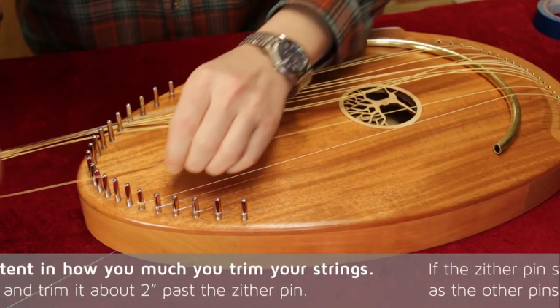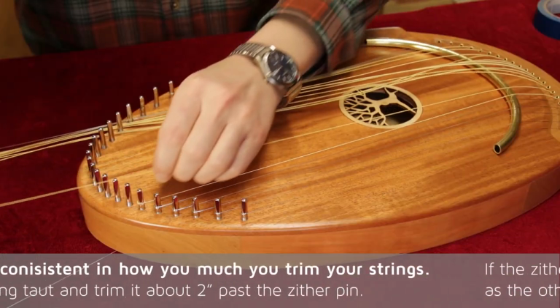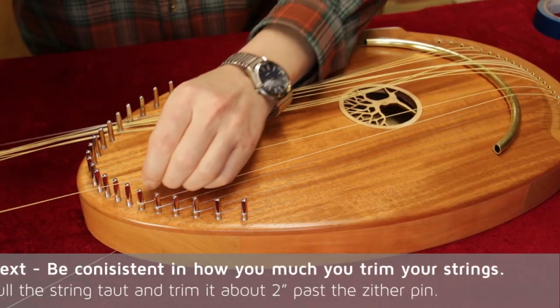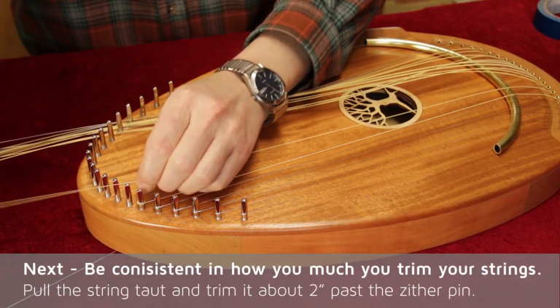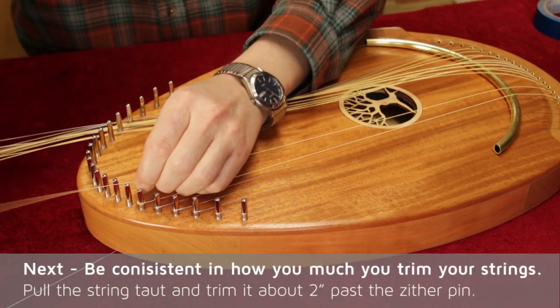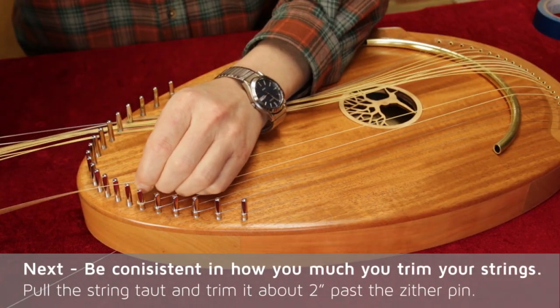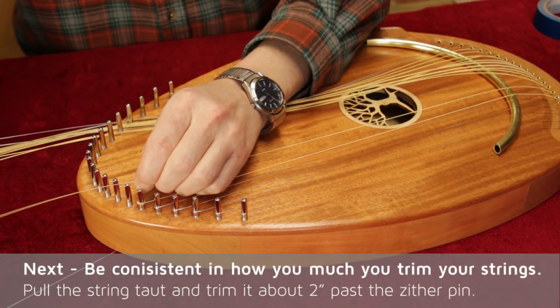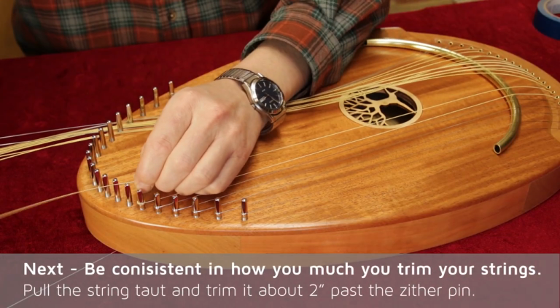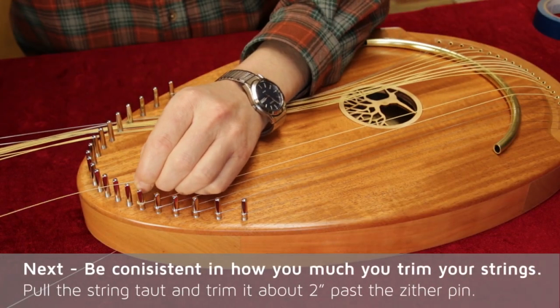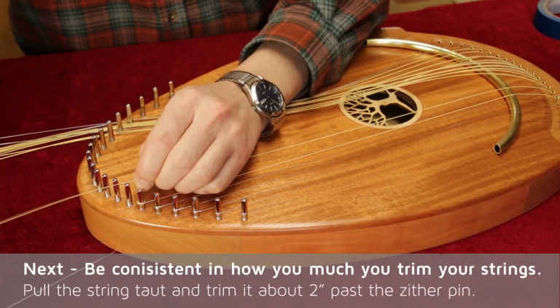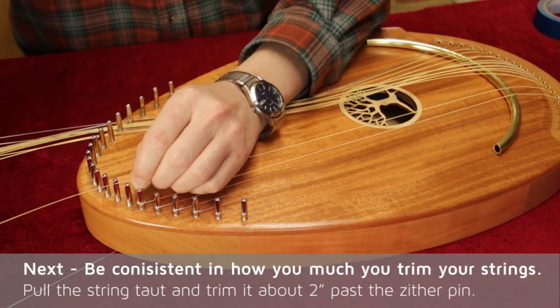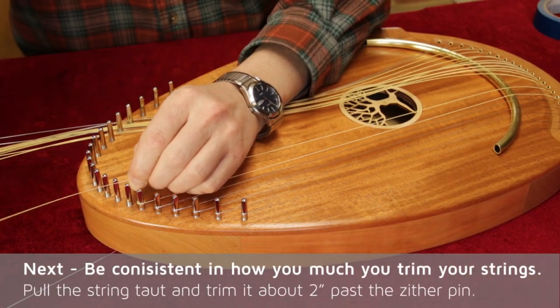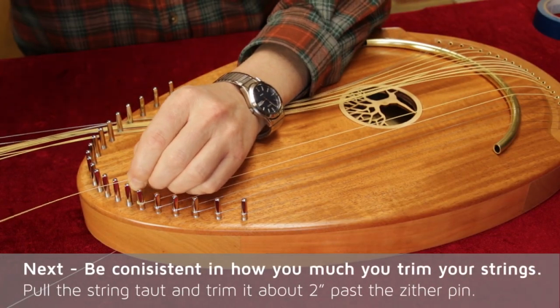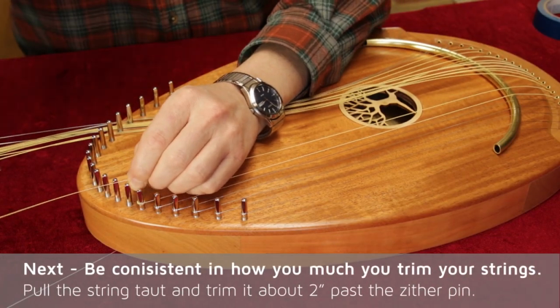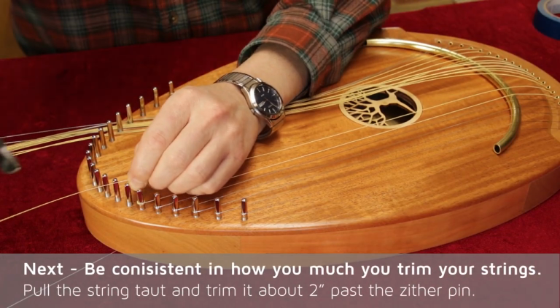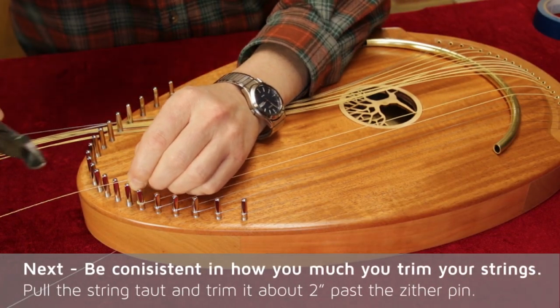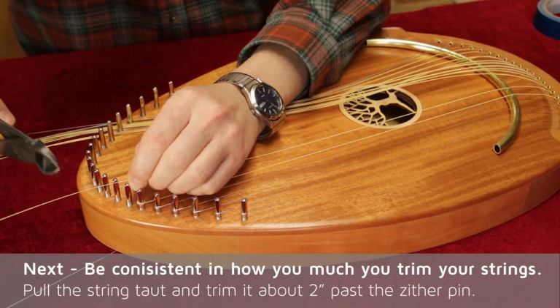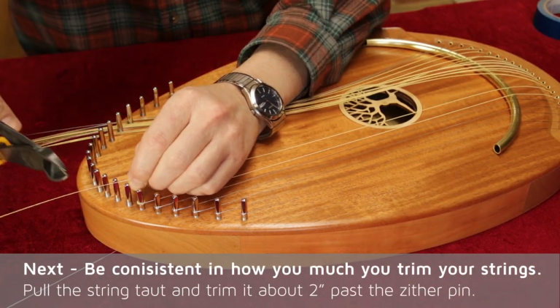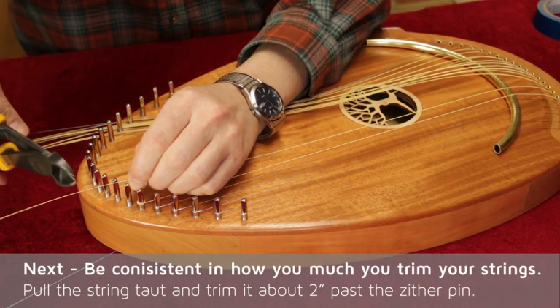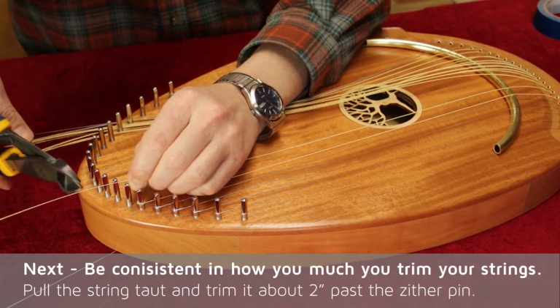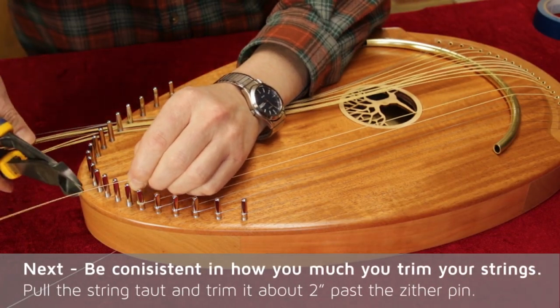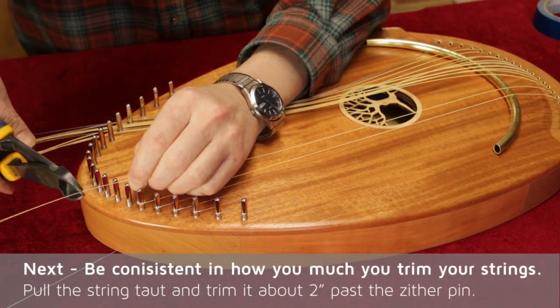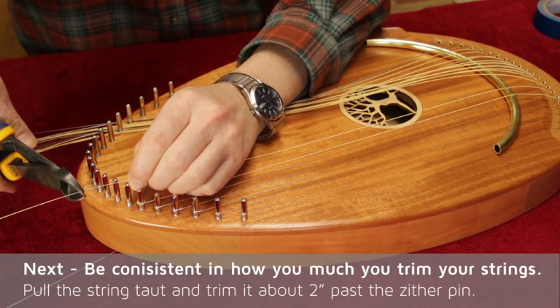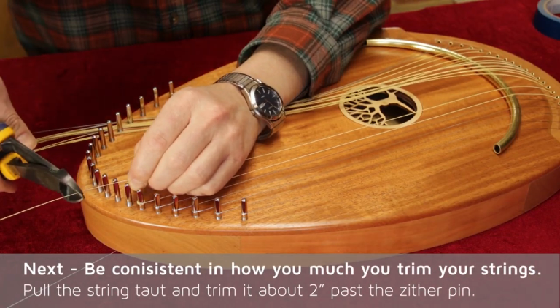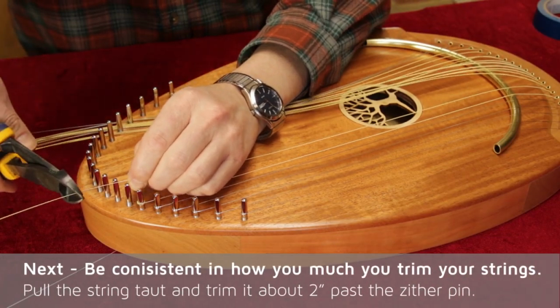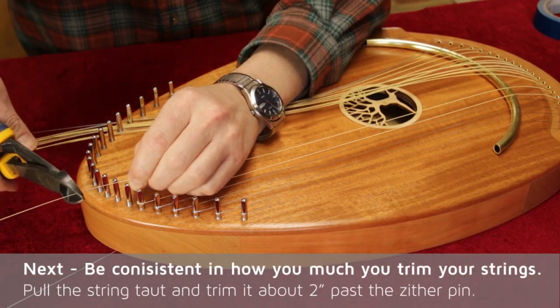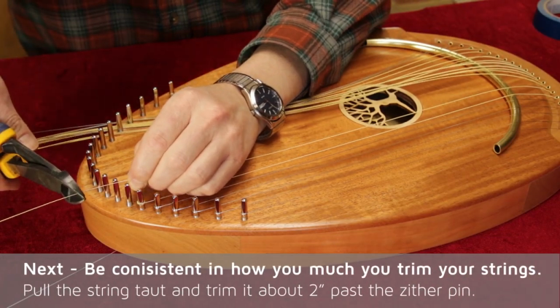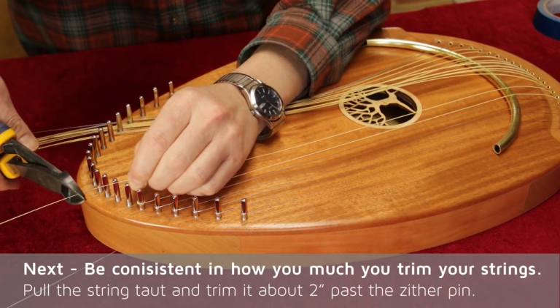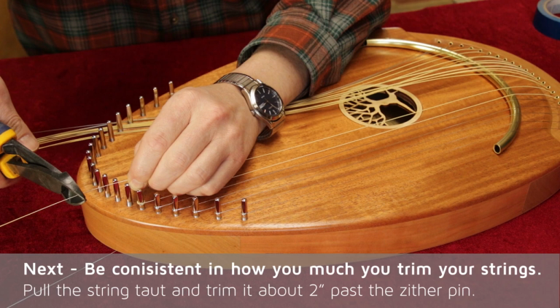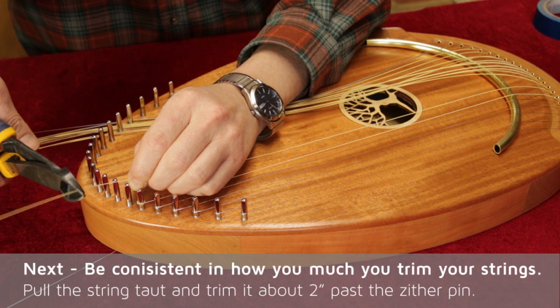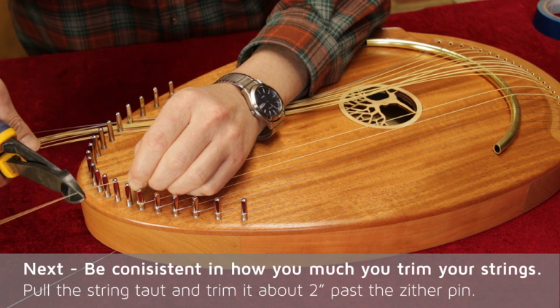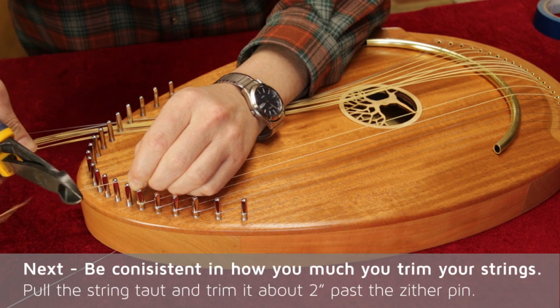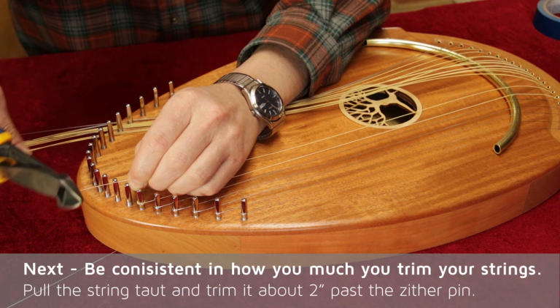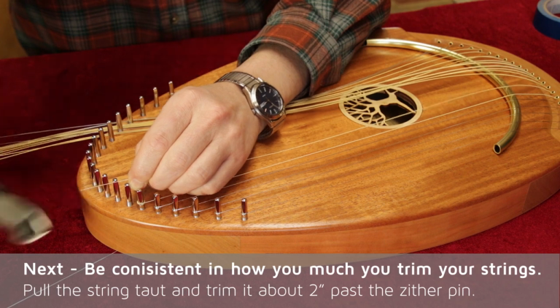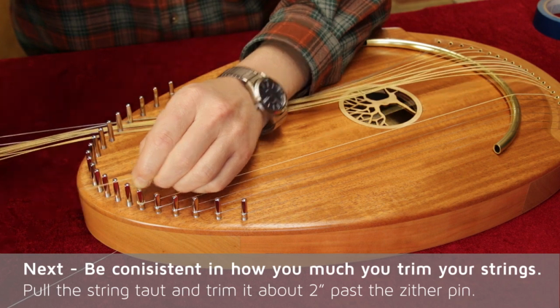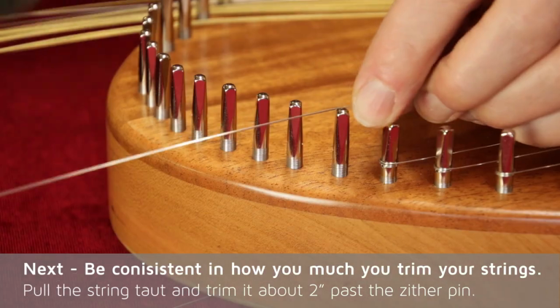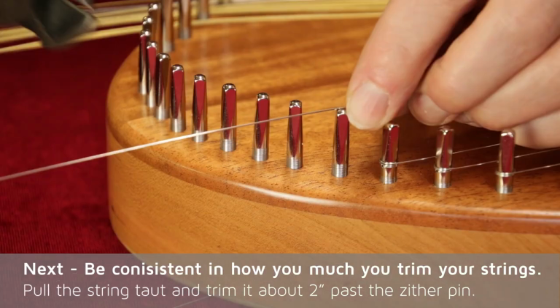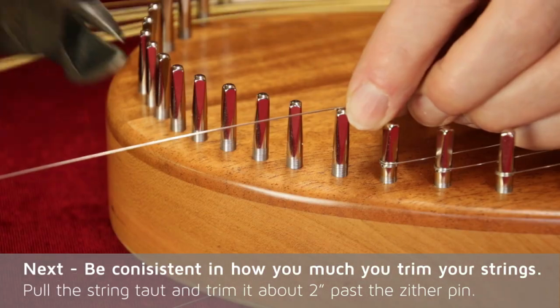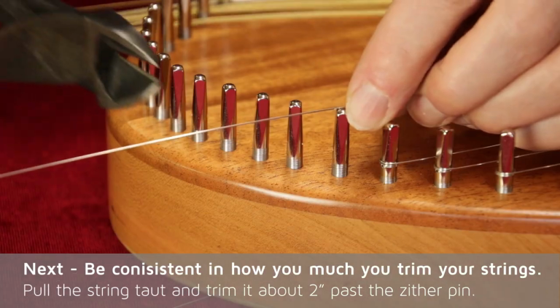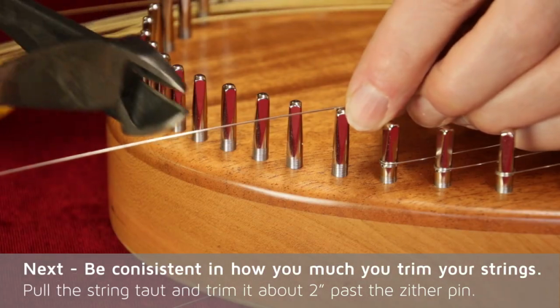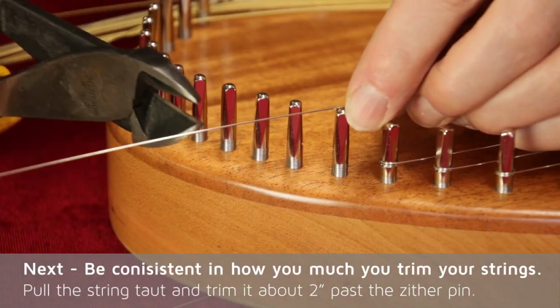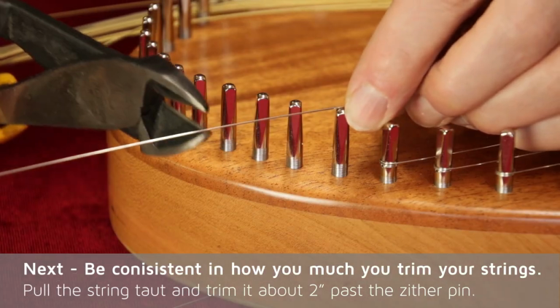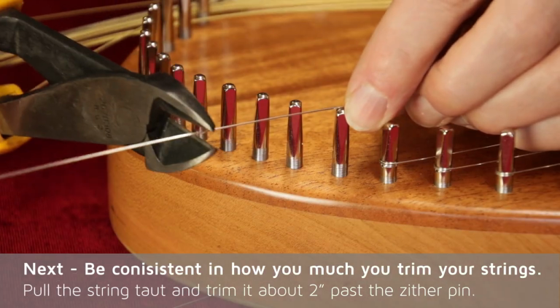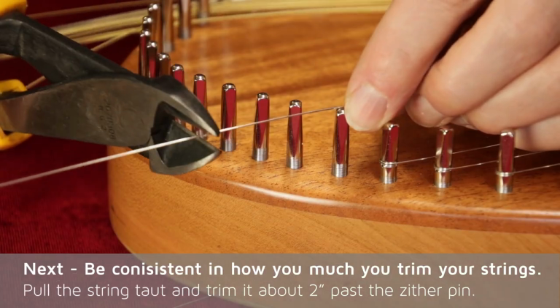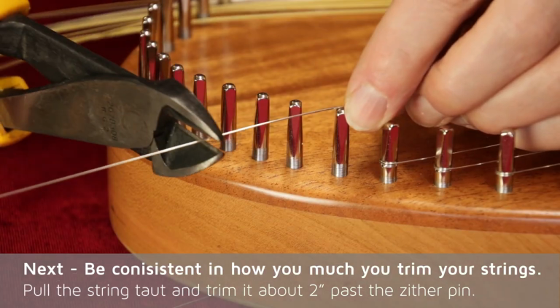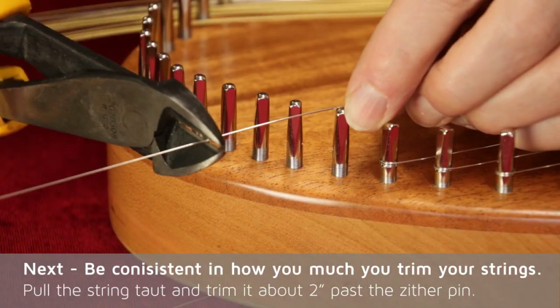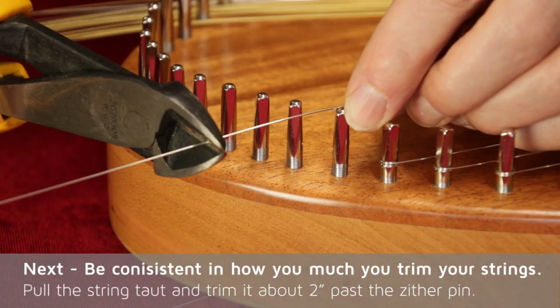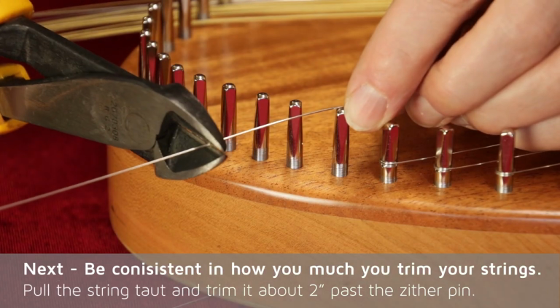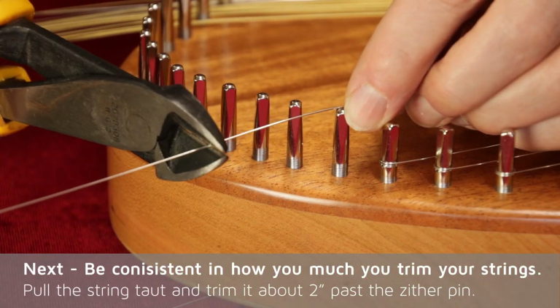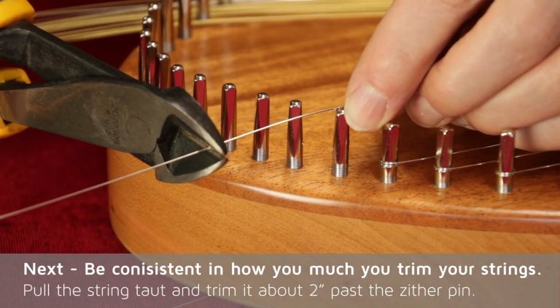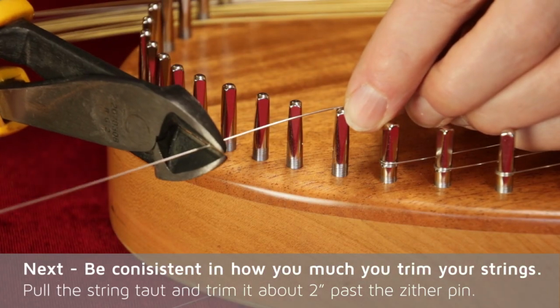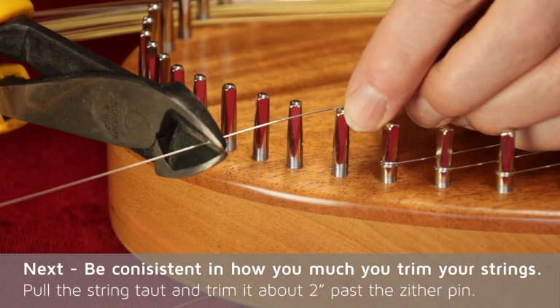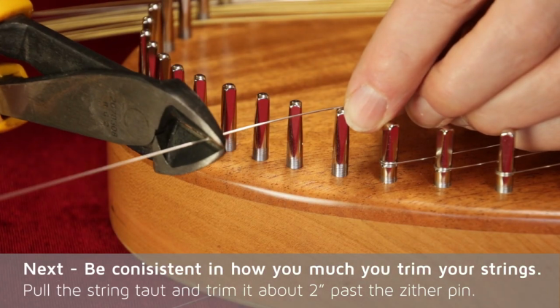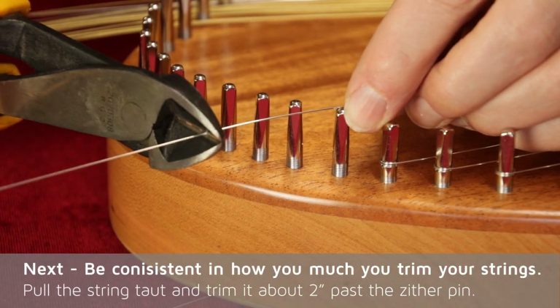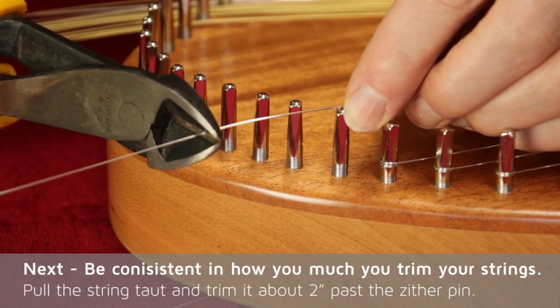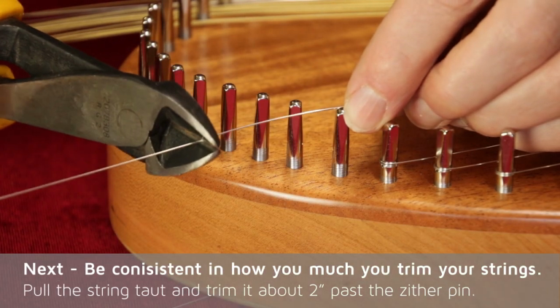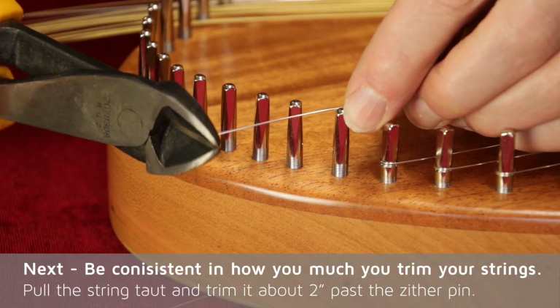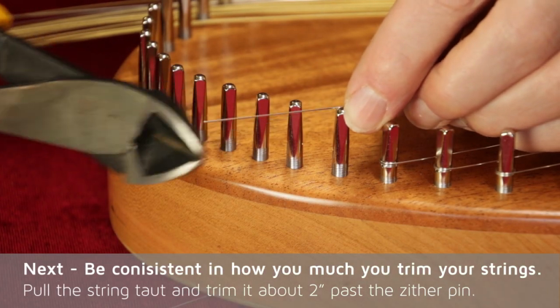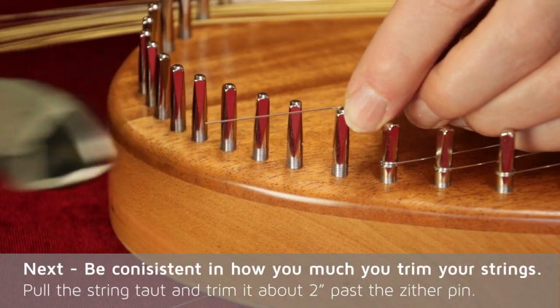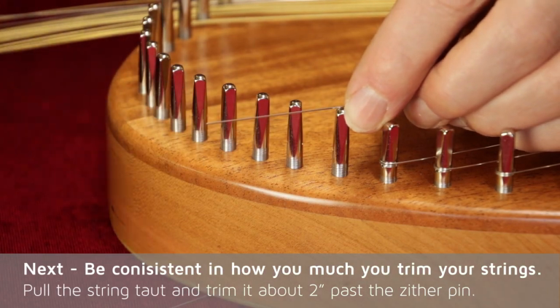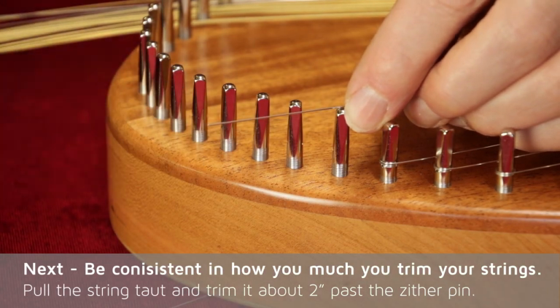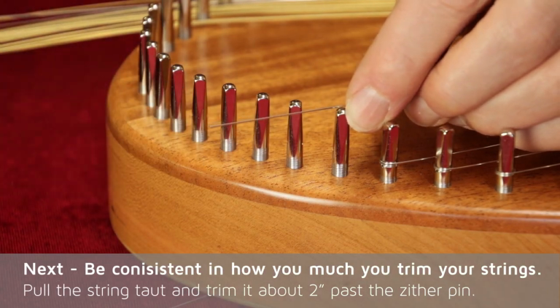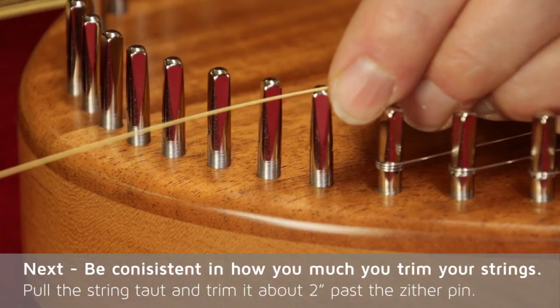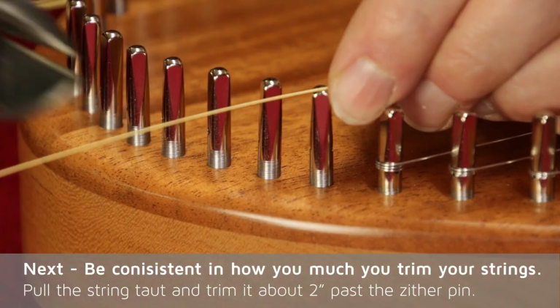Next, be consistent in how much you trim your strings. Pull the string taut and trim it about two inches past the zither pin.